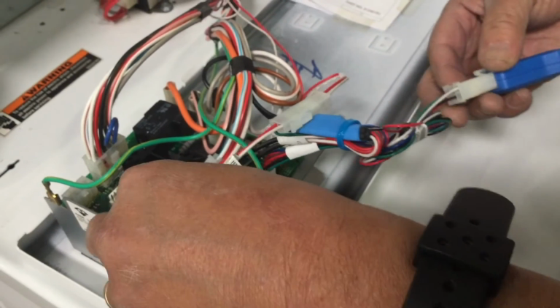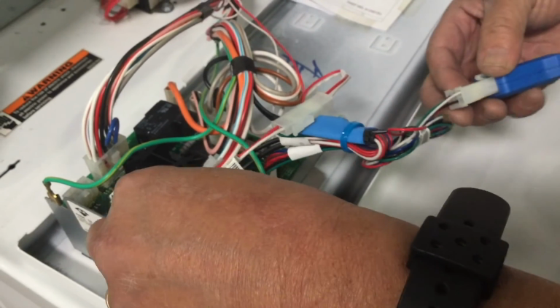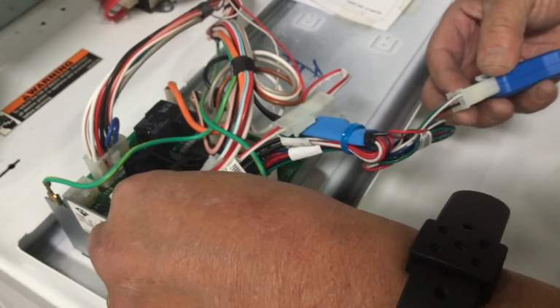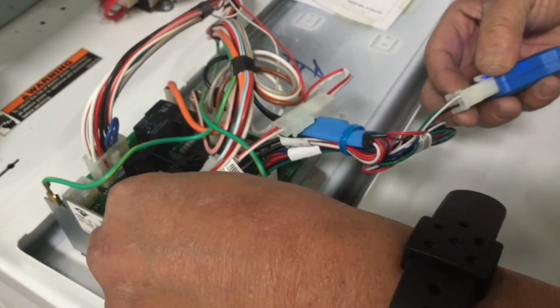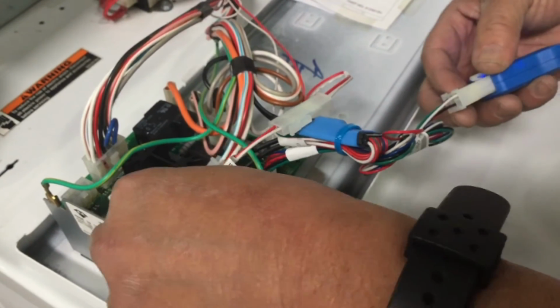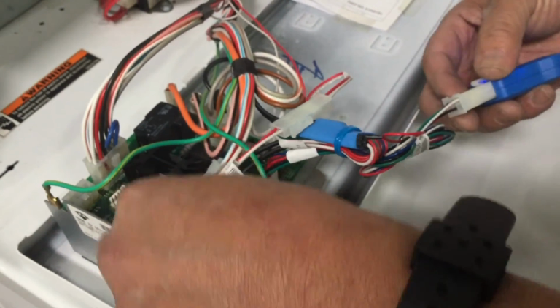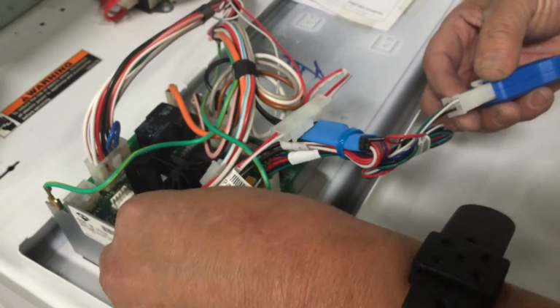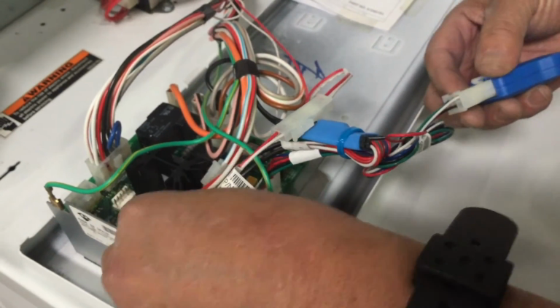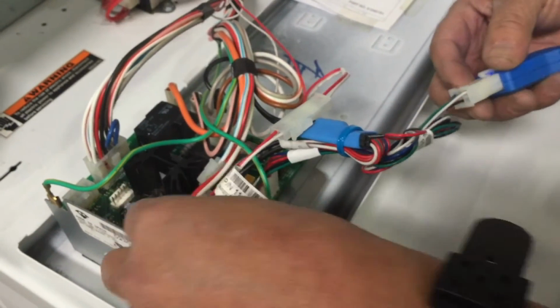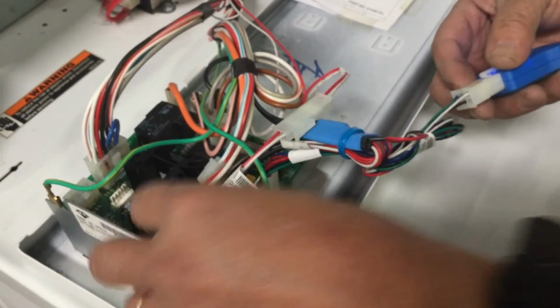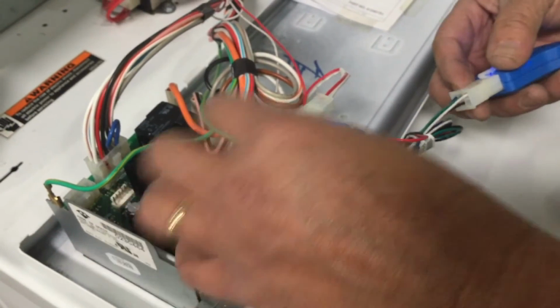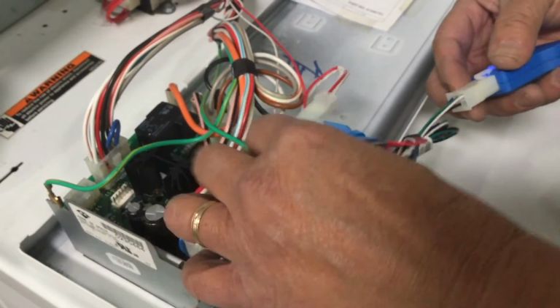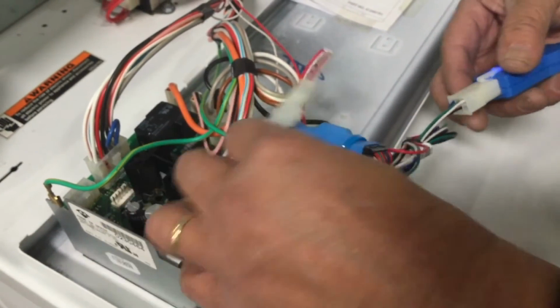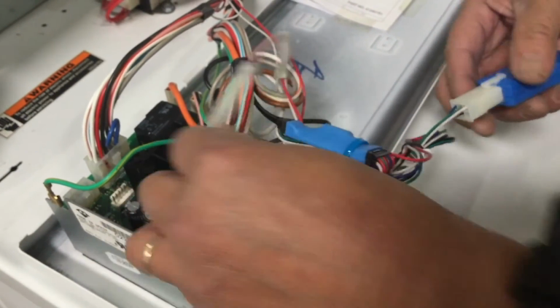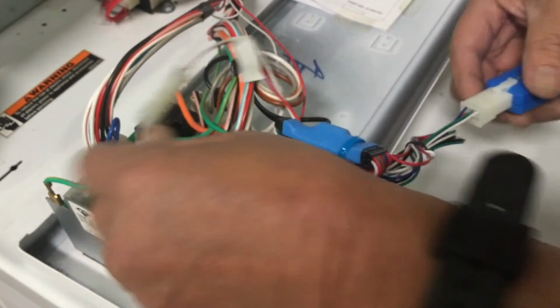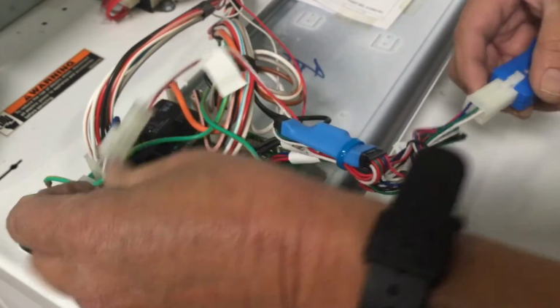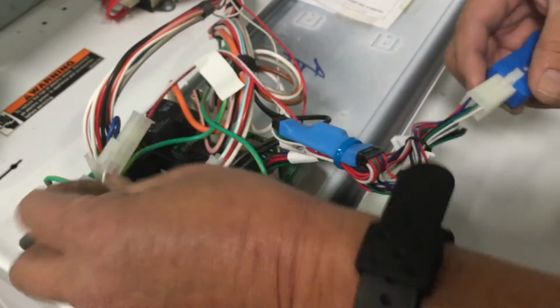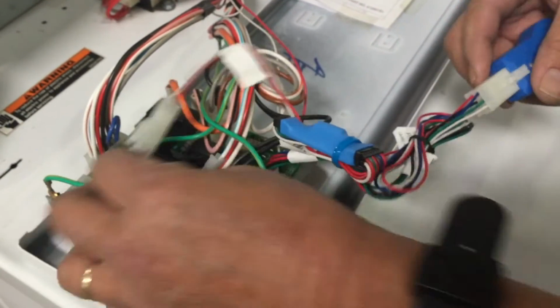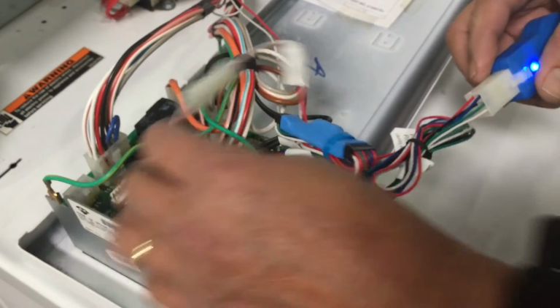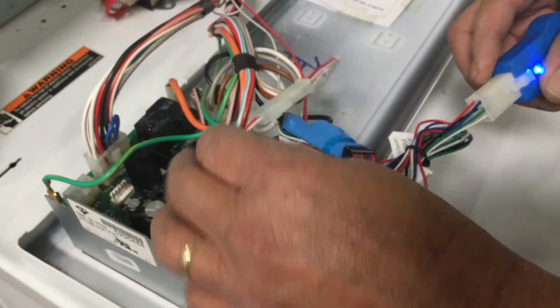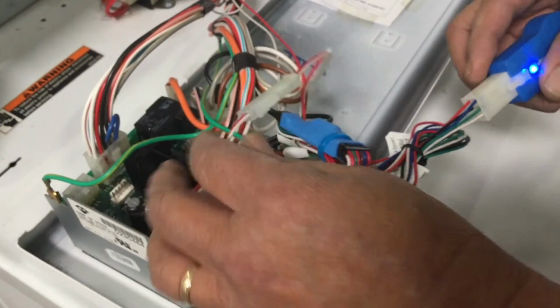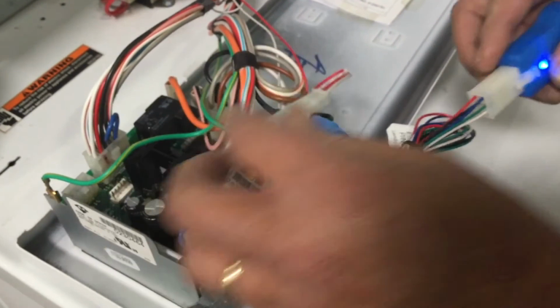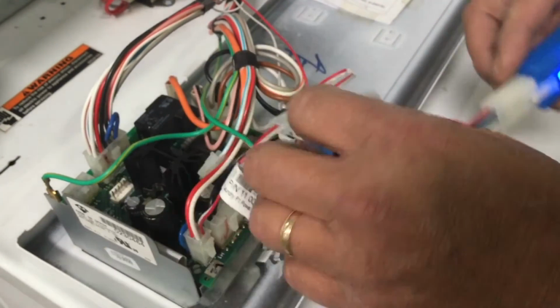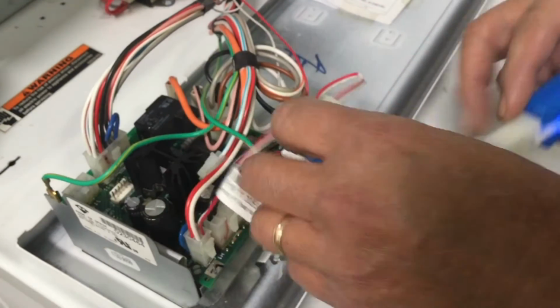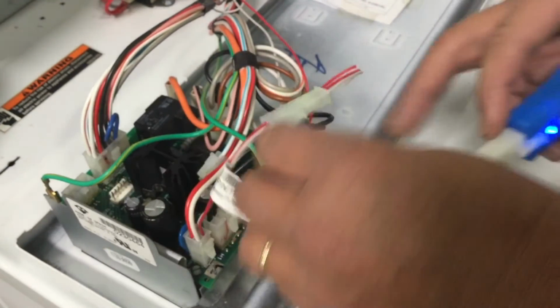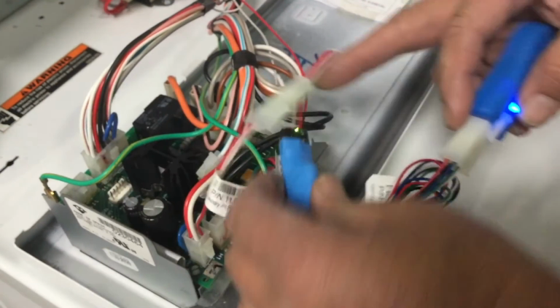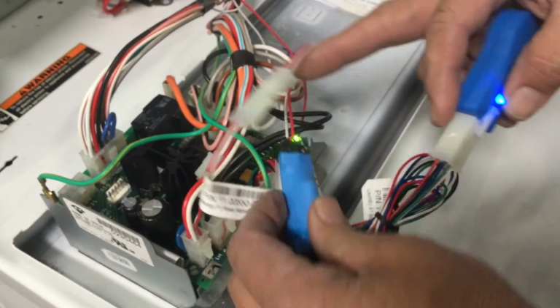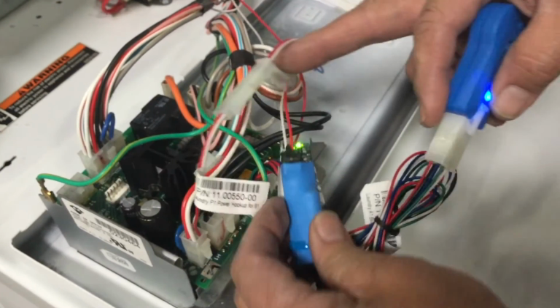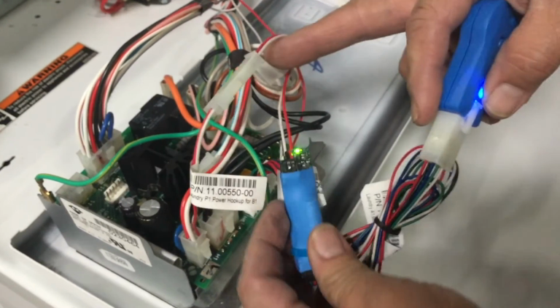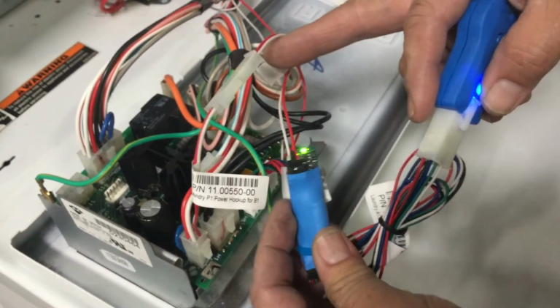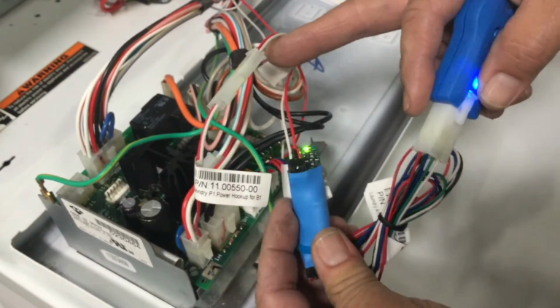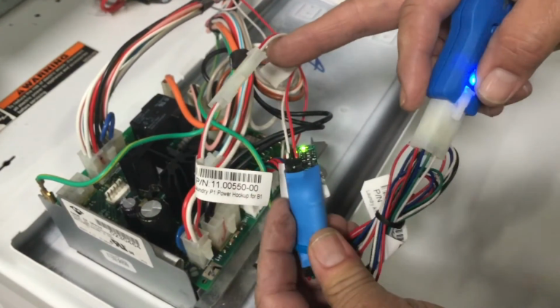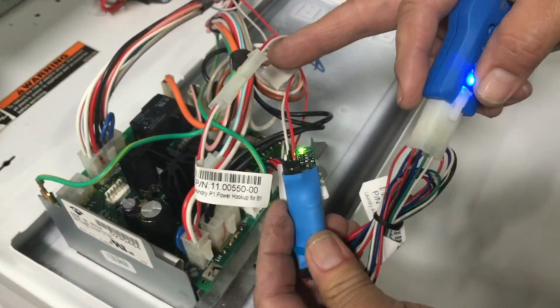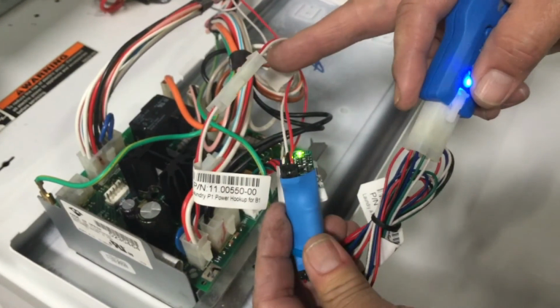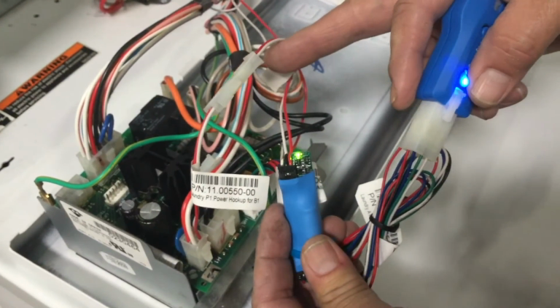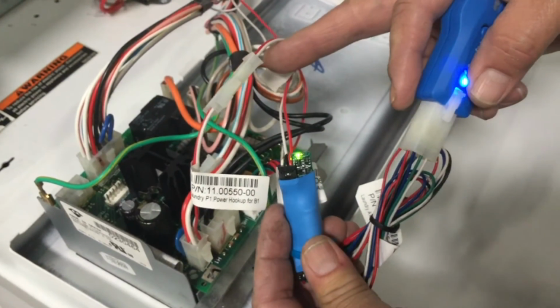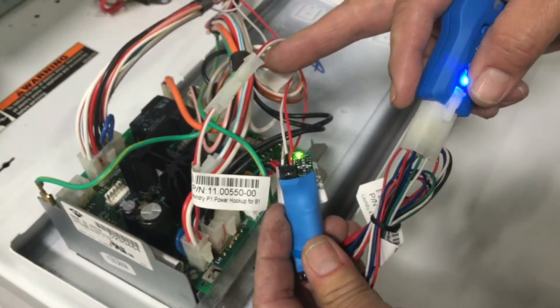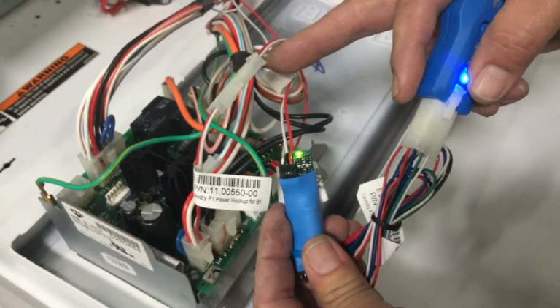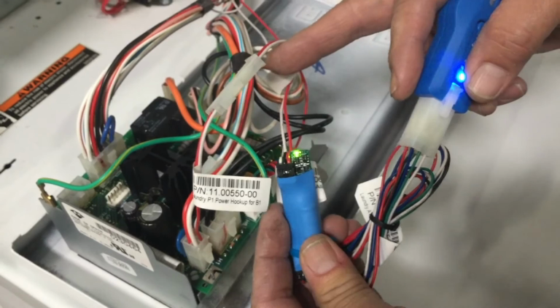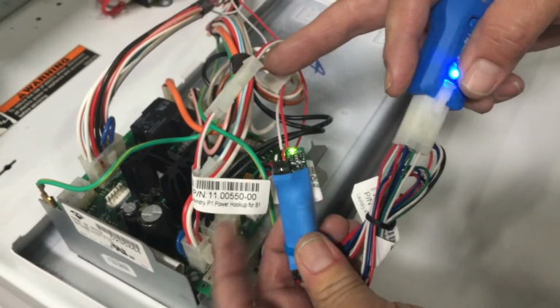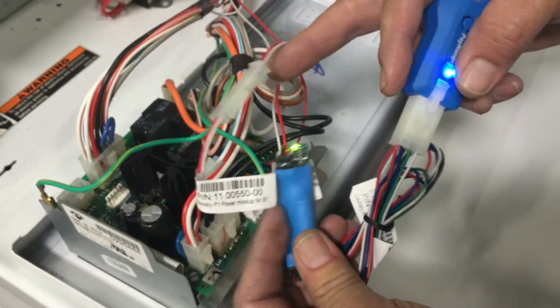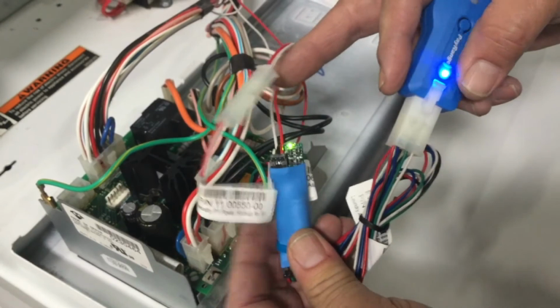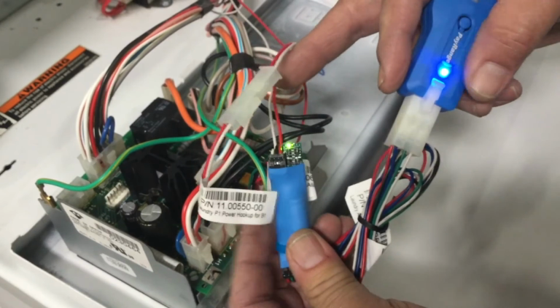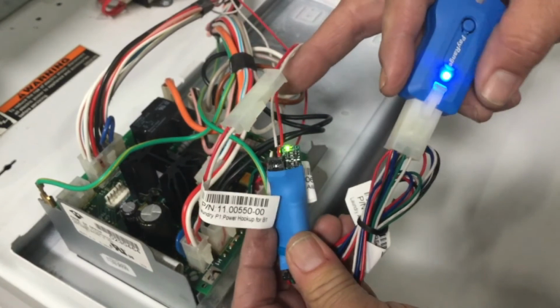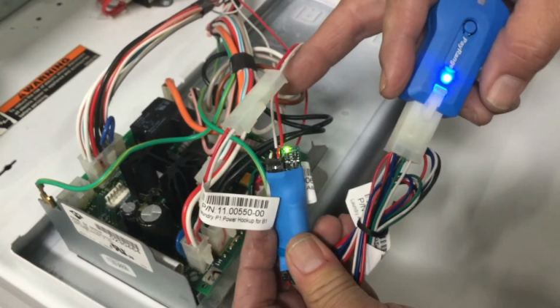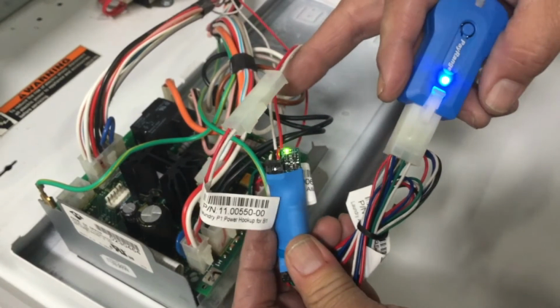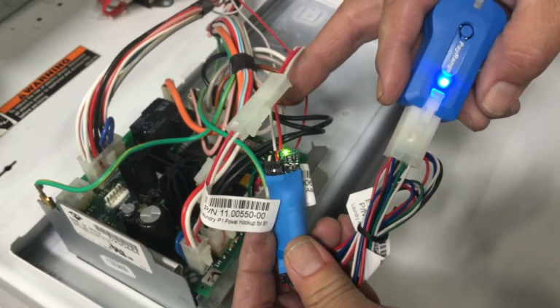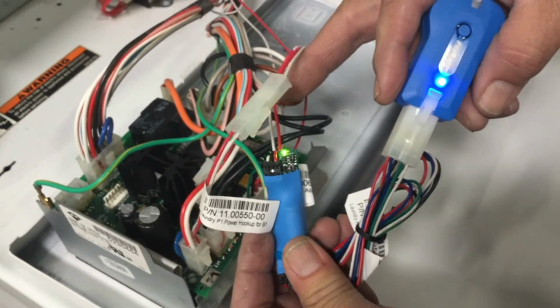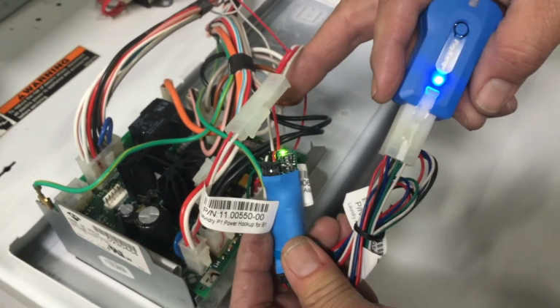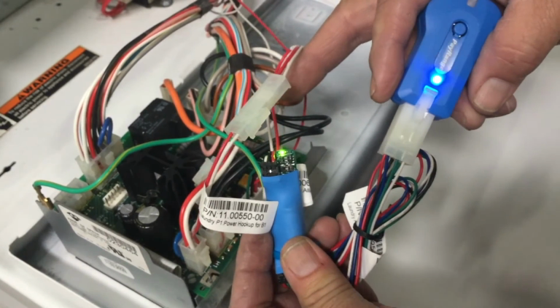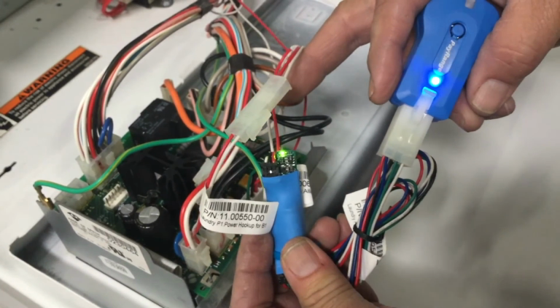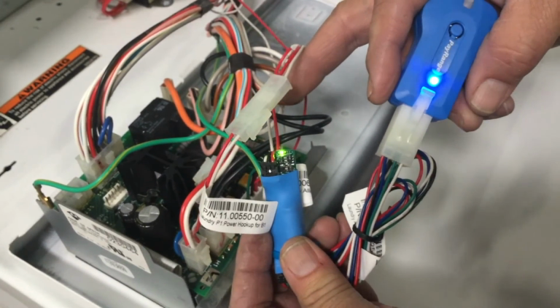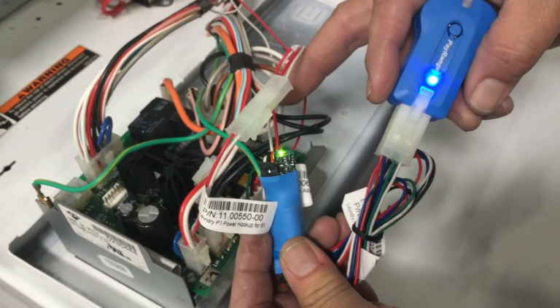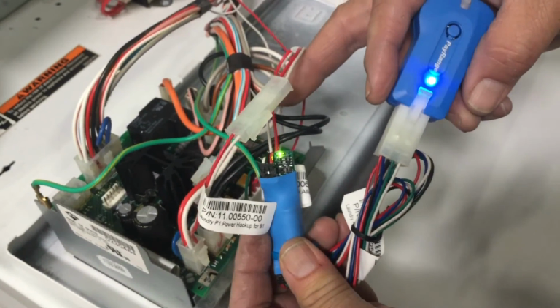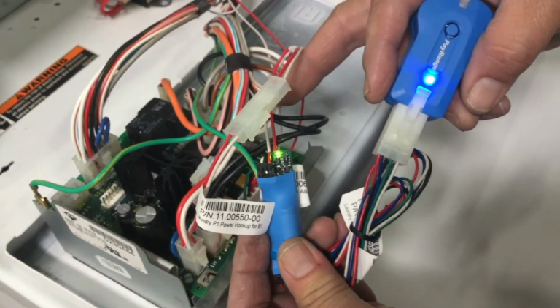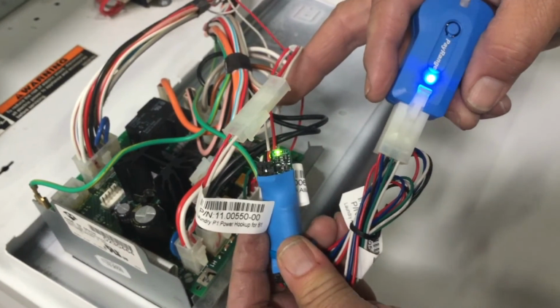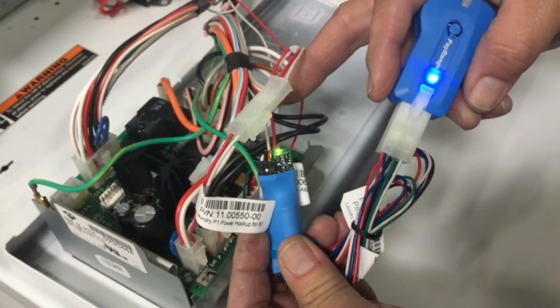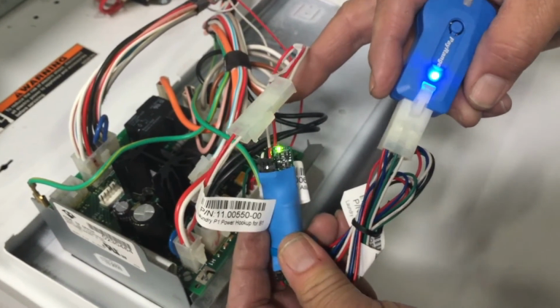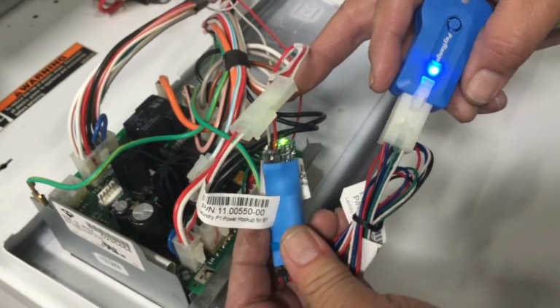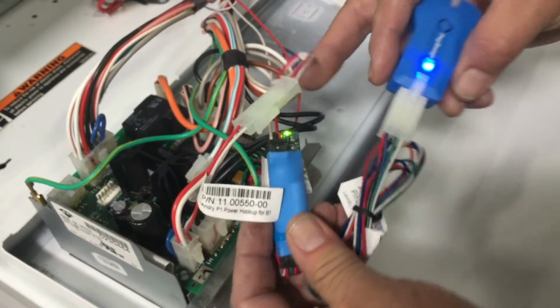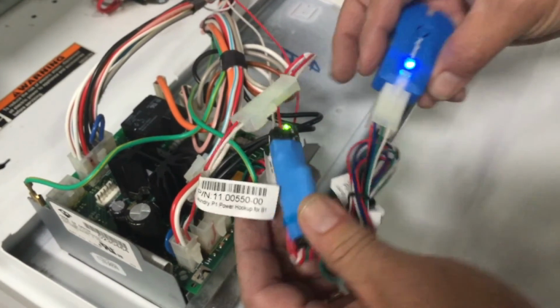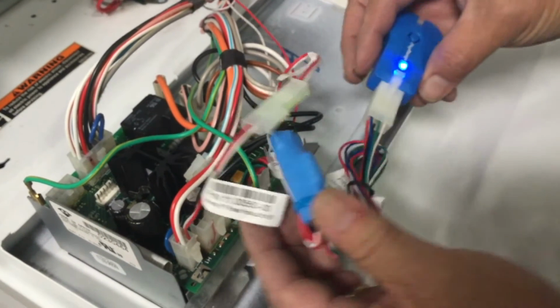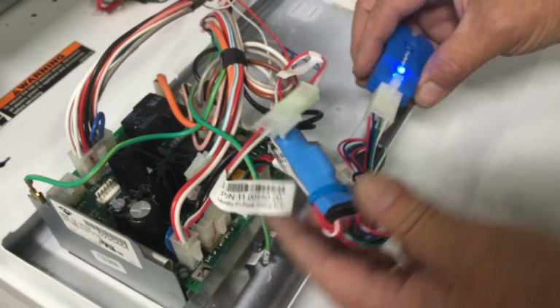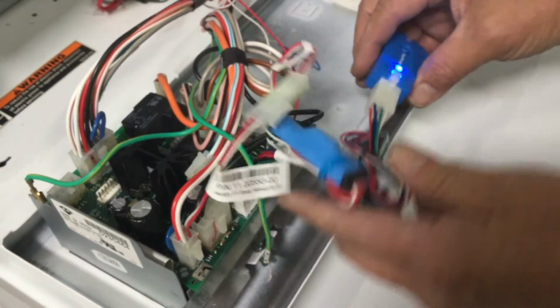Once power is turned on, the laundry interface module will have a green LED light, and the PayRange blue key will have a blue LED light.